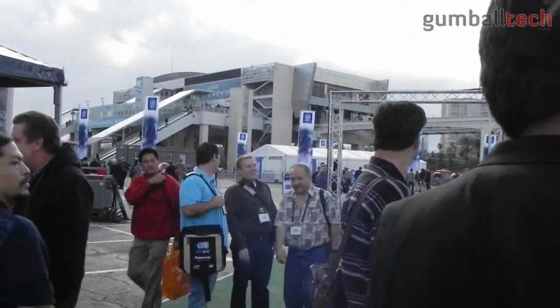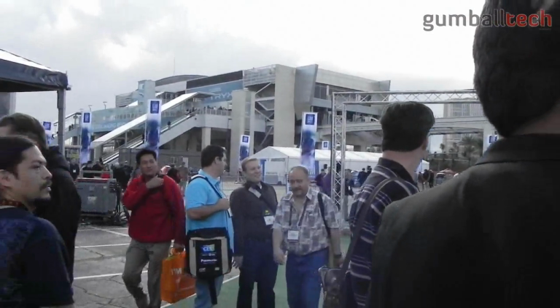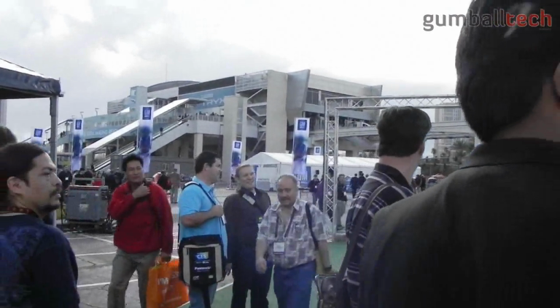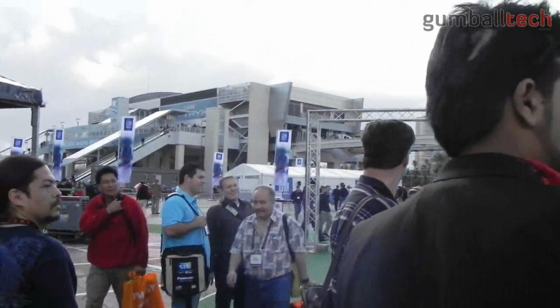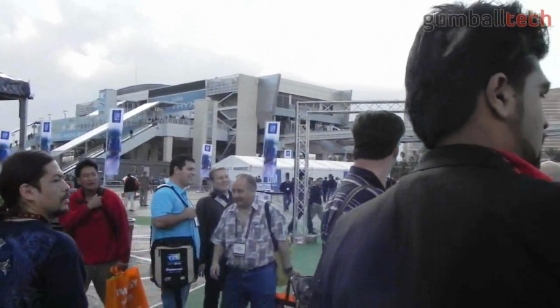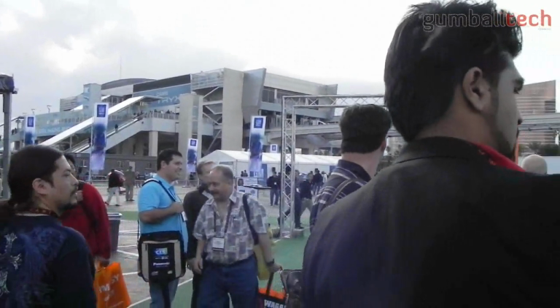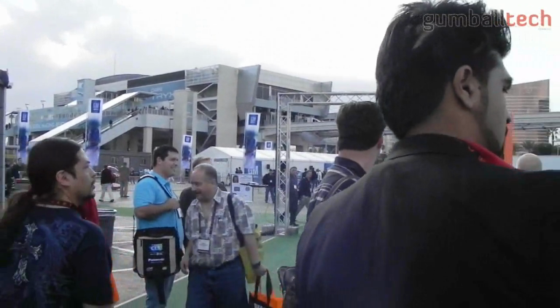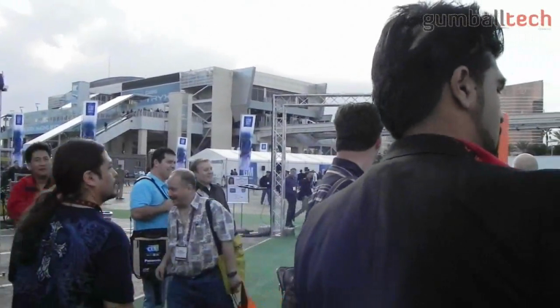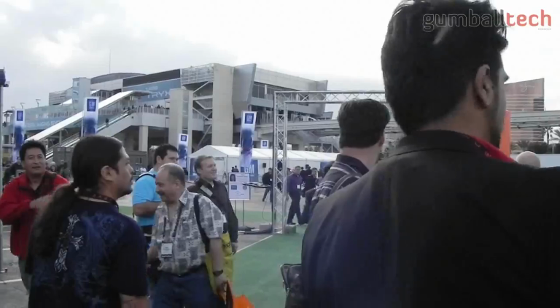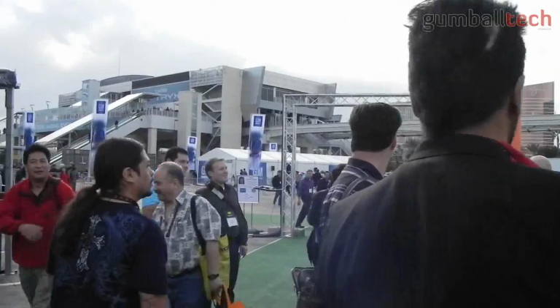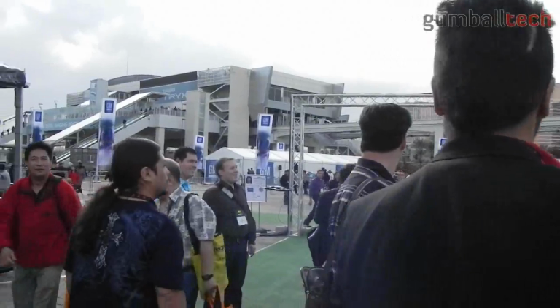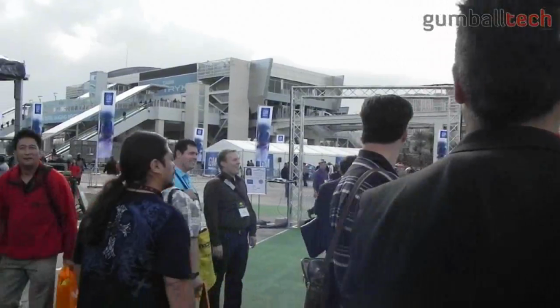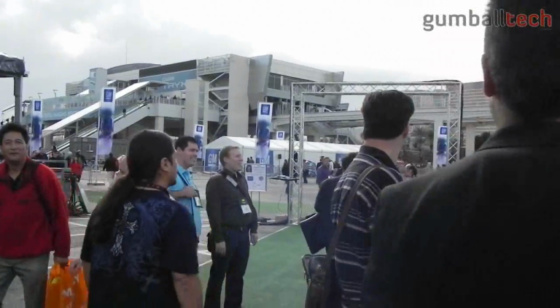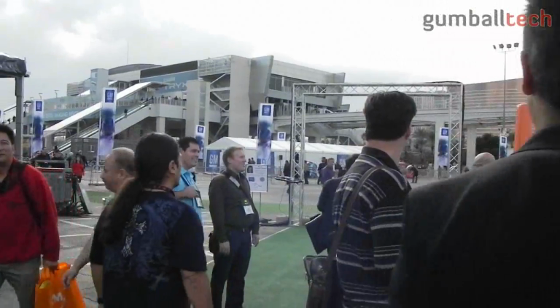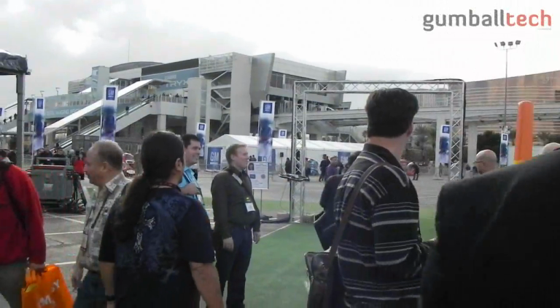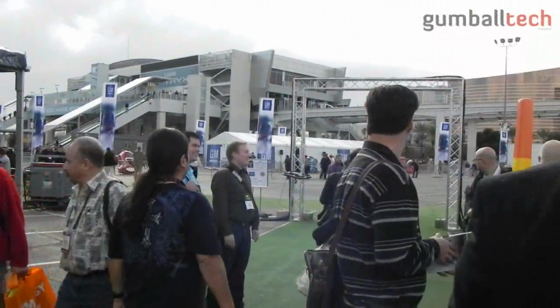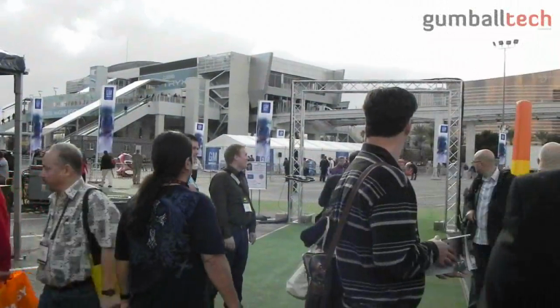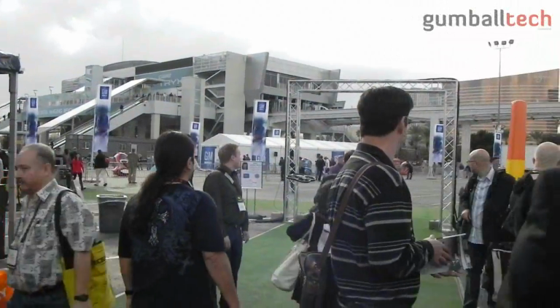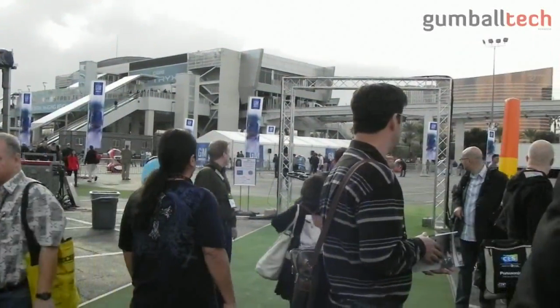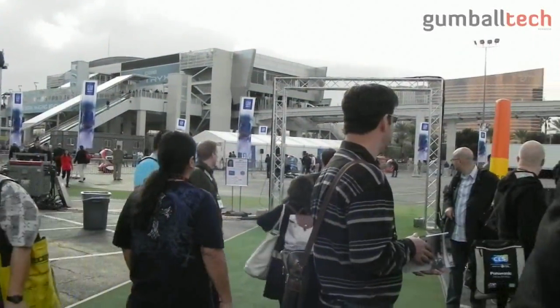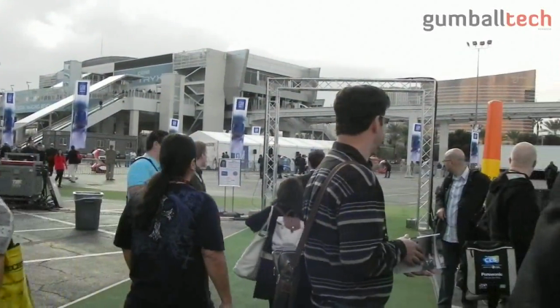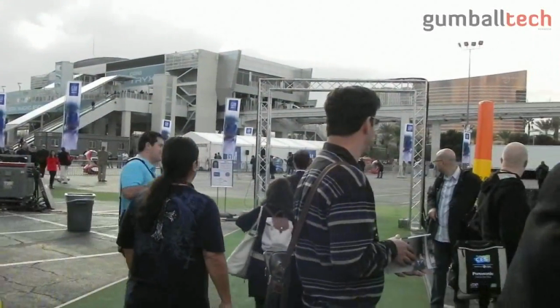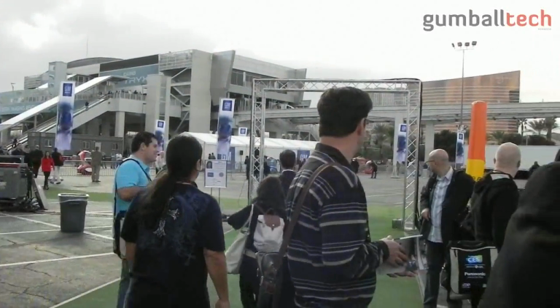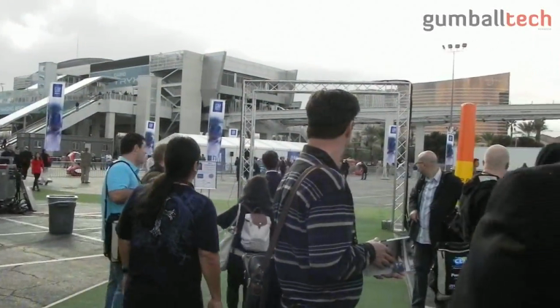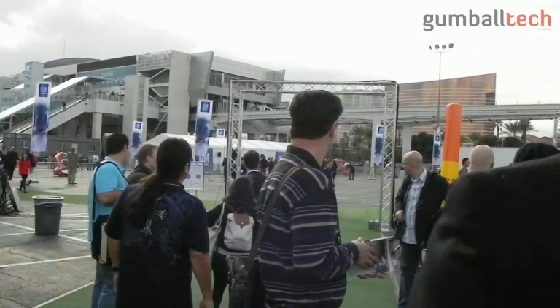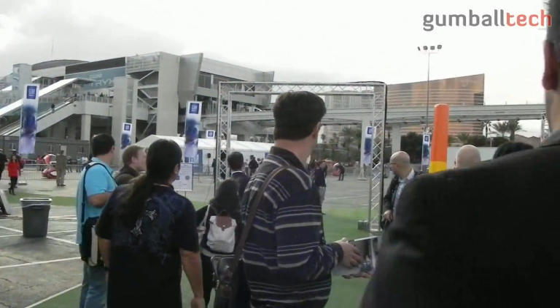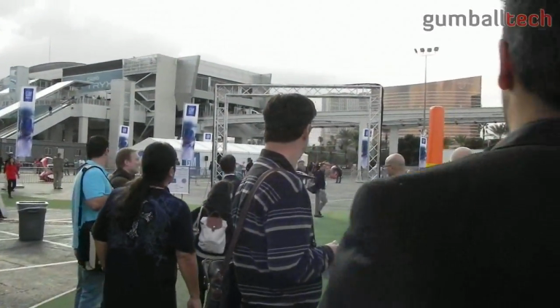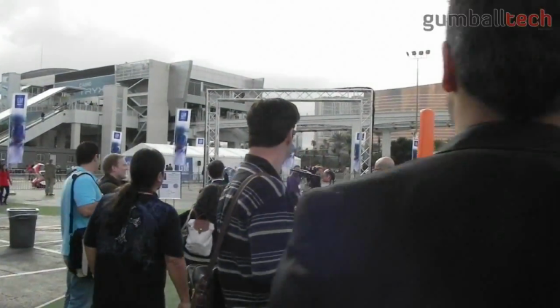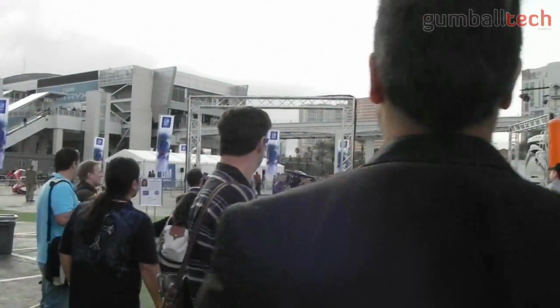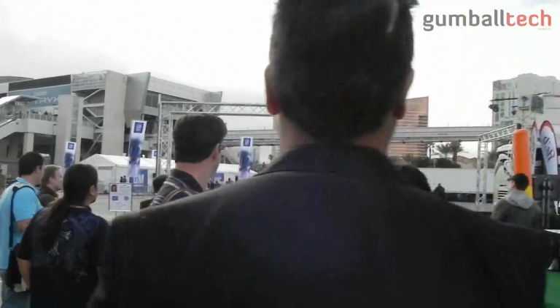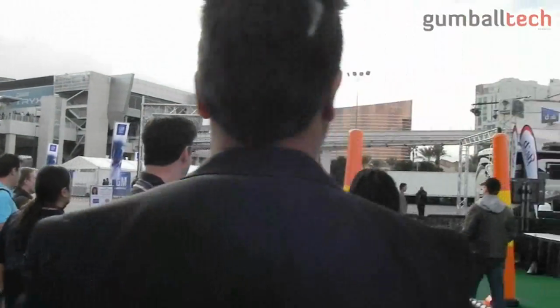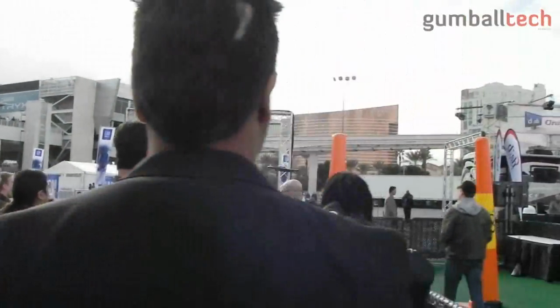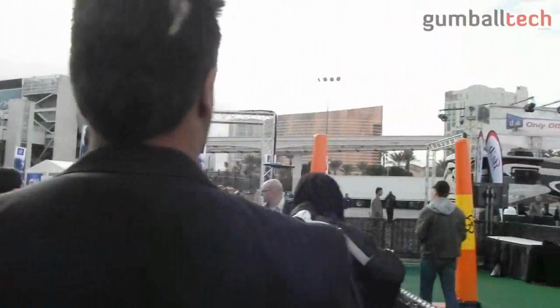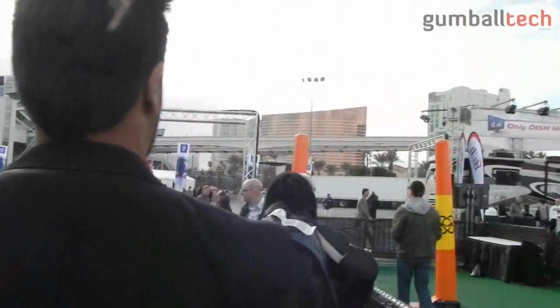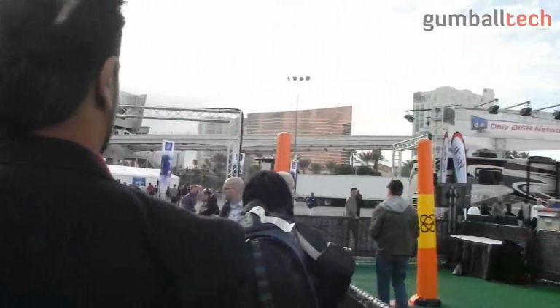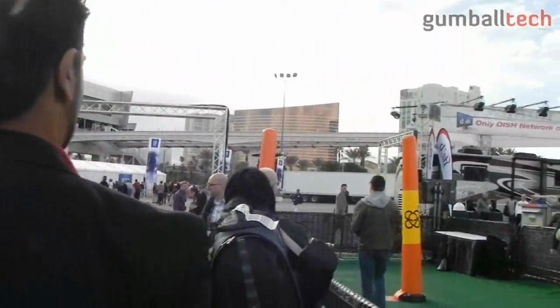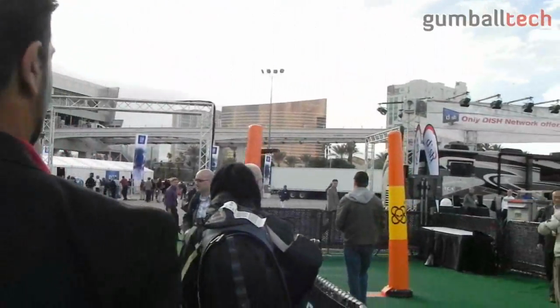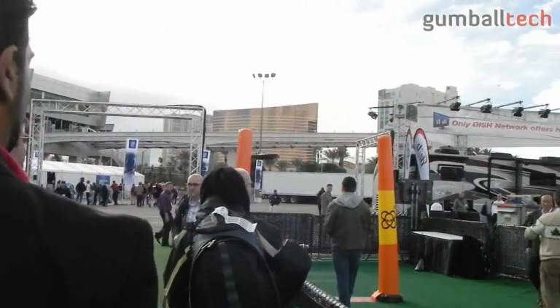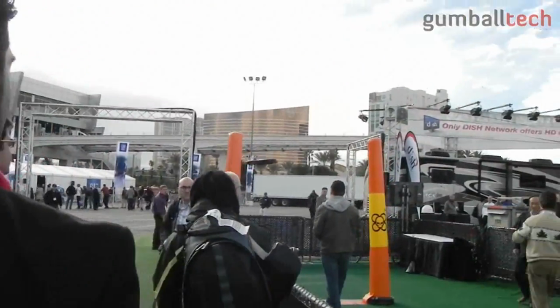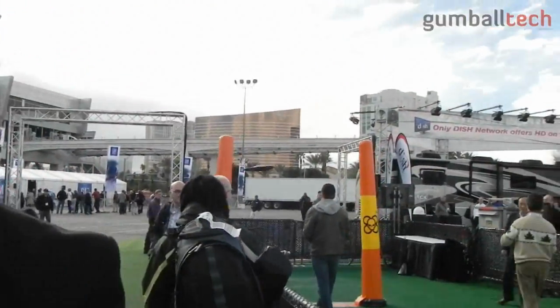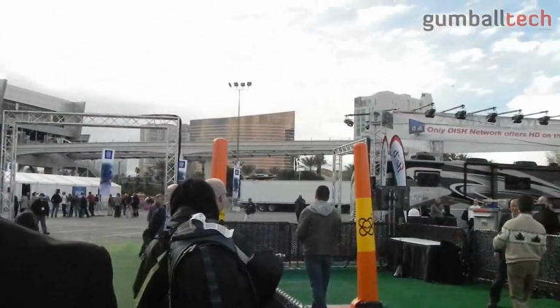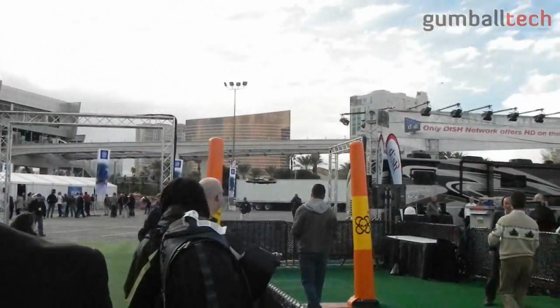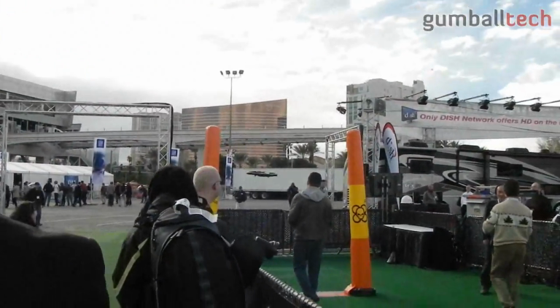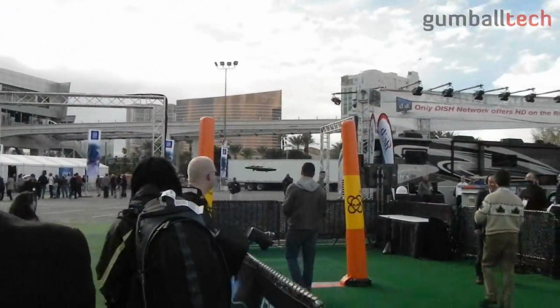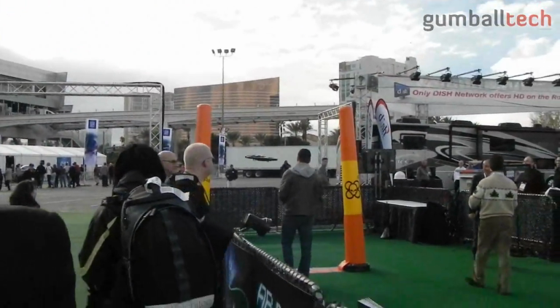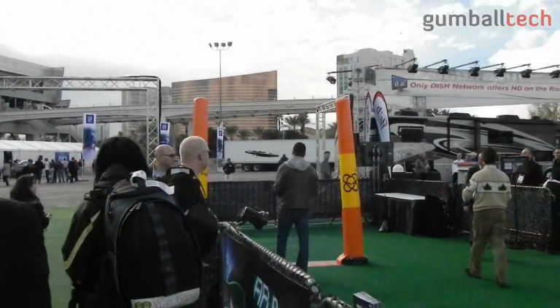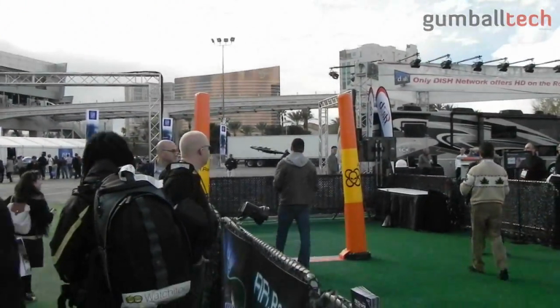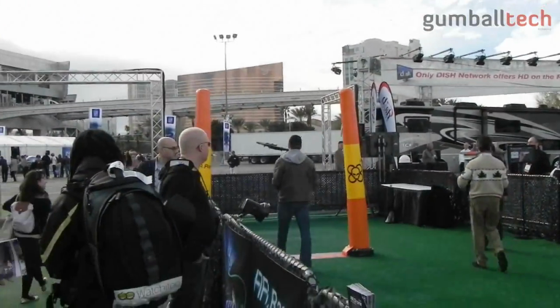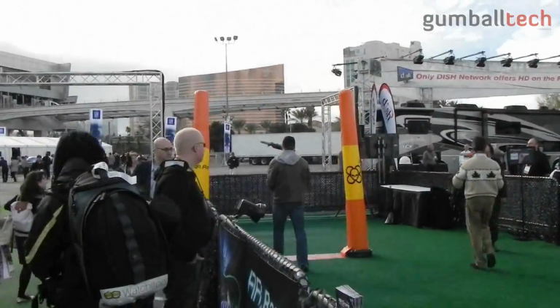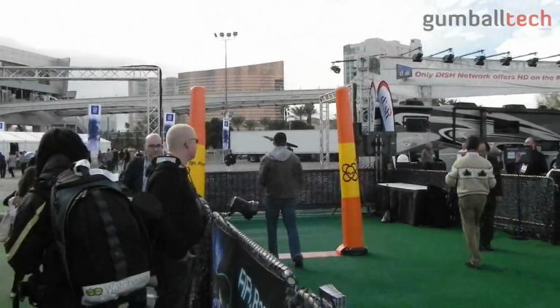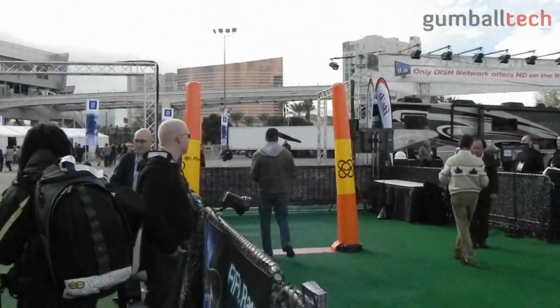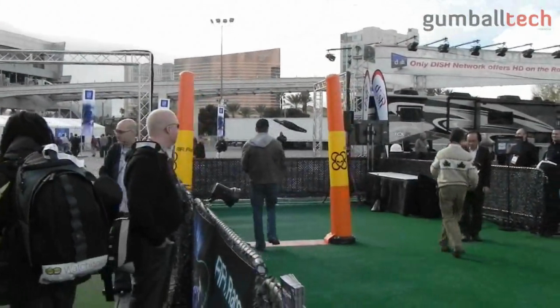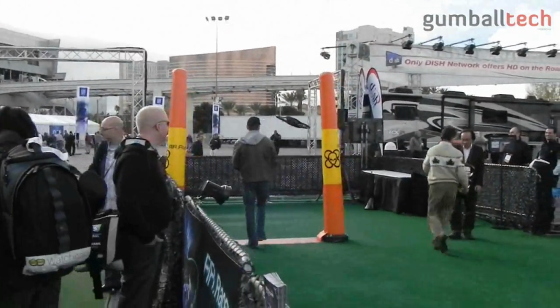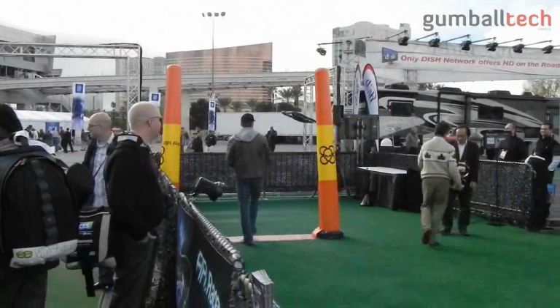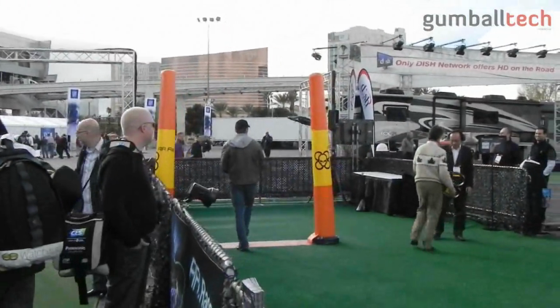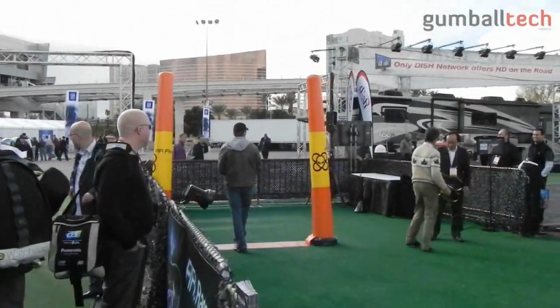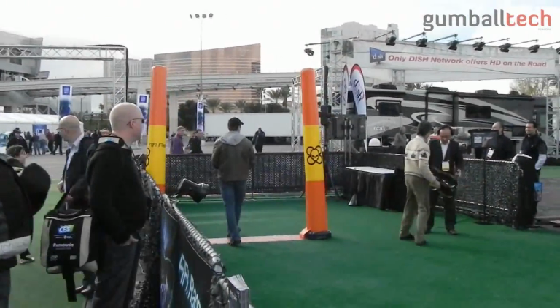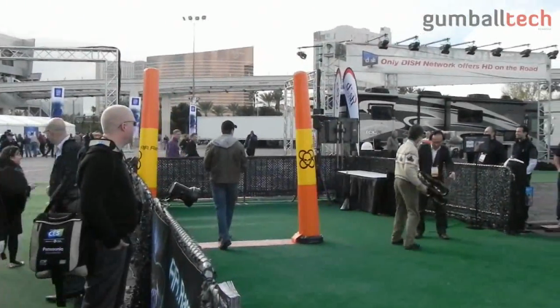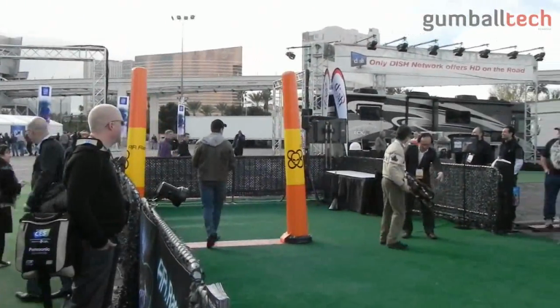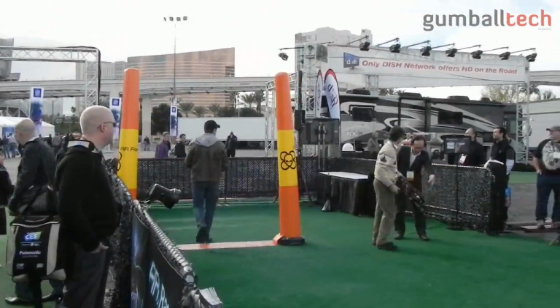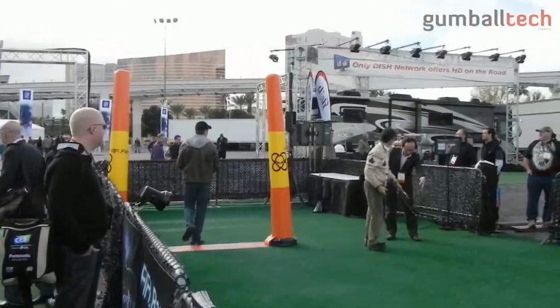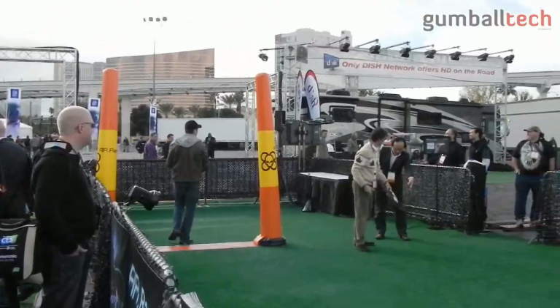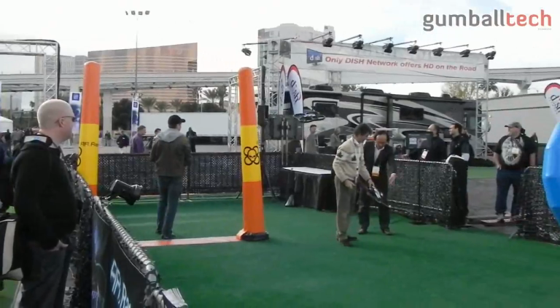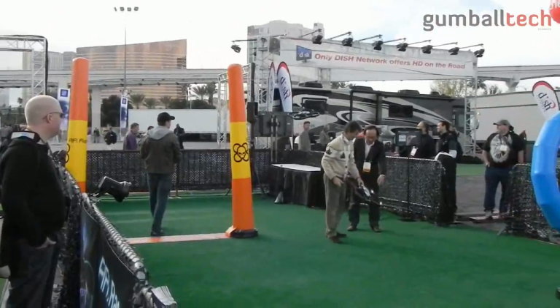Watch out — crazy pilot out there. We have a loose drone. Oh, that's great. That would have been a great one.